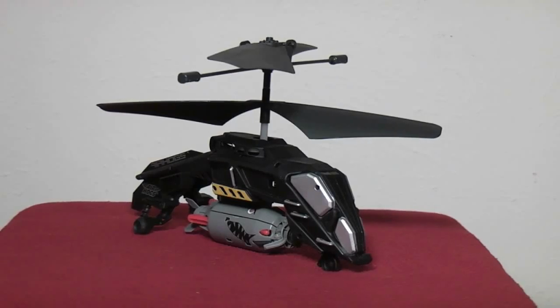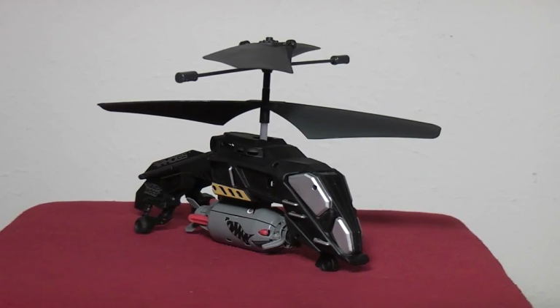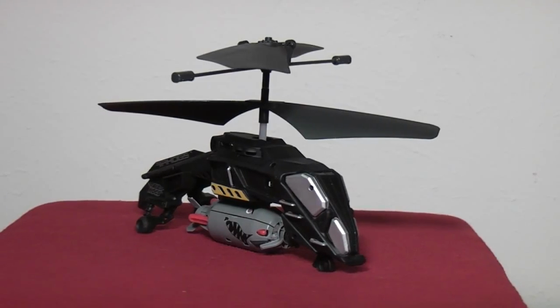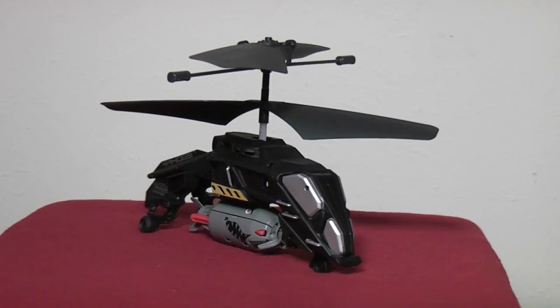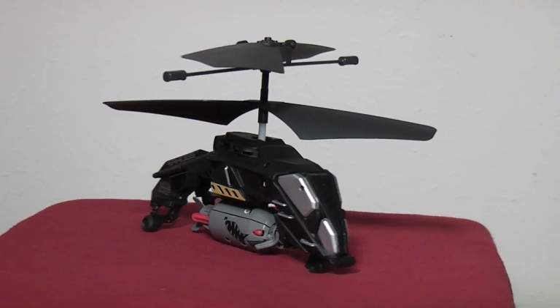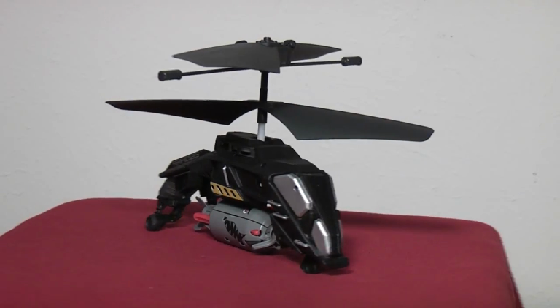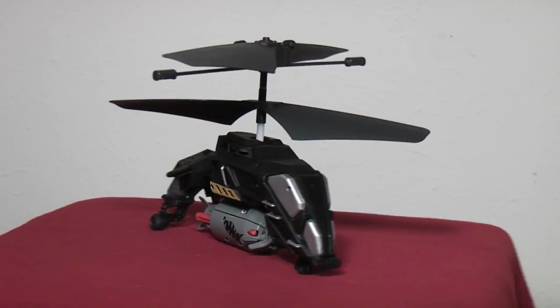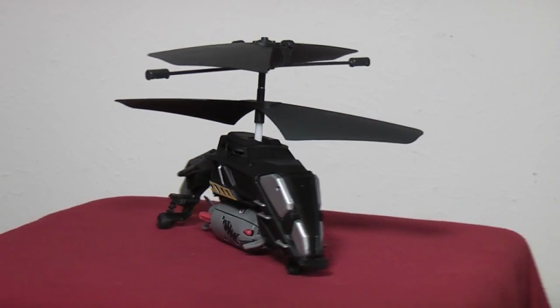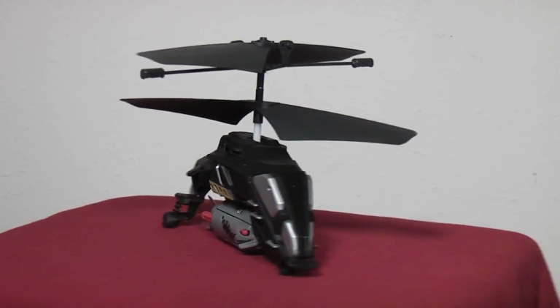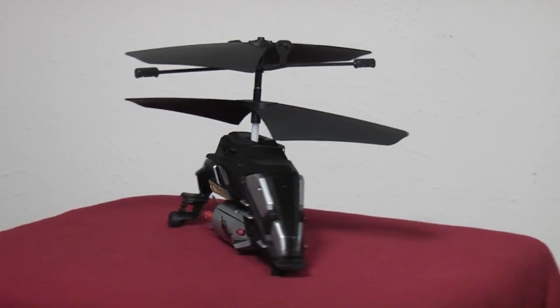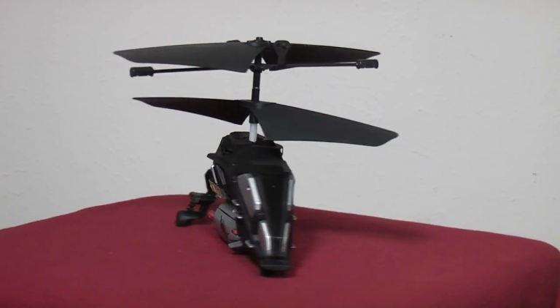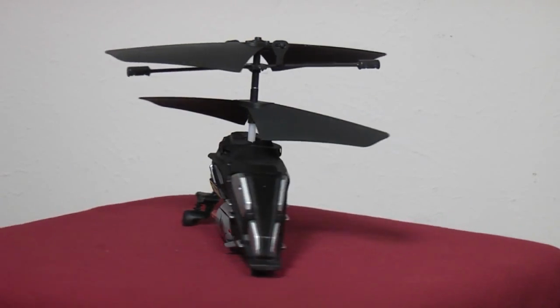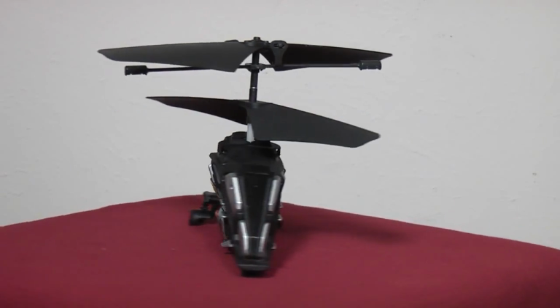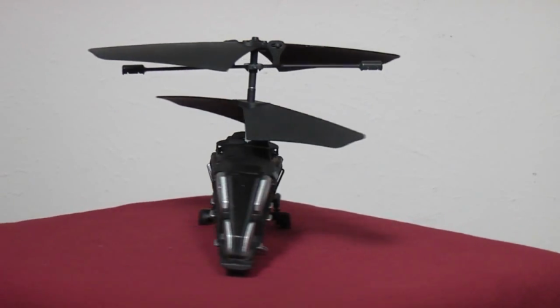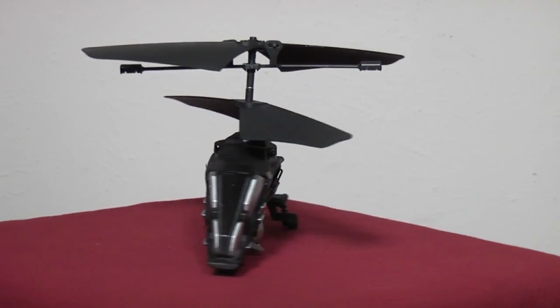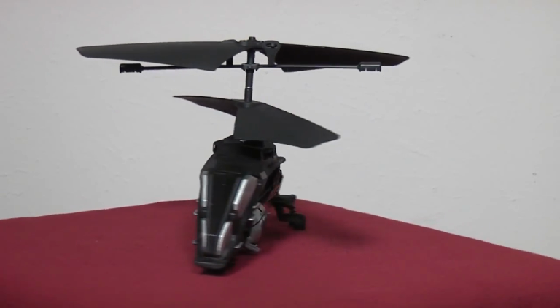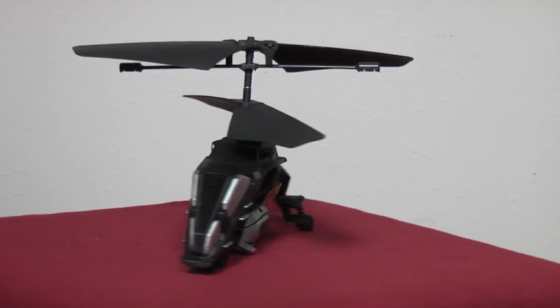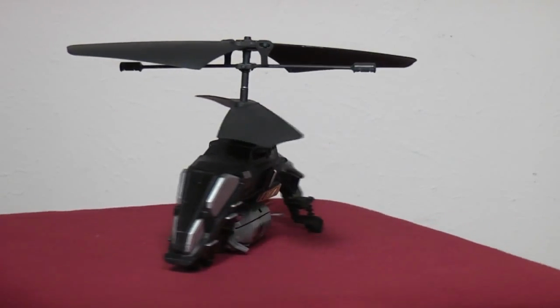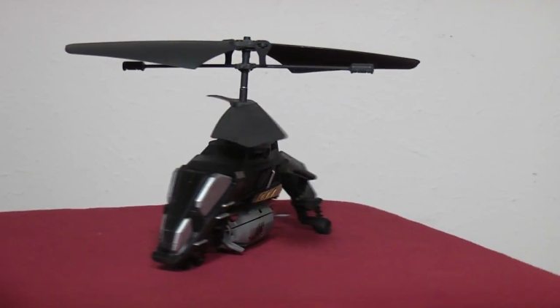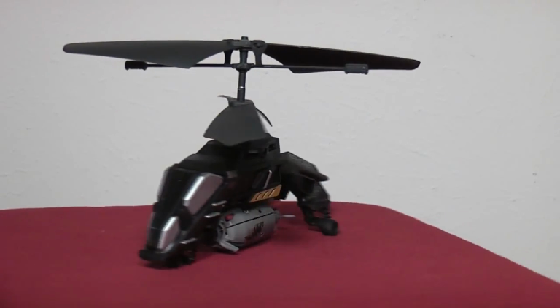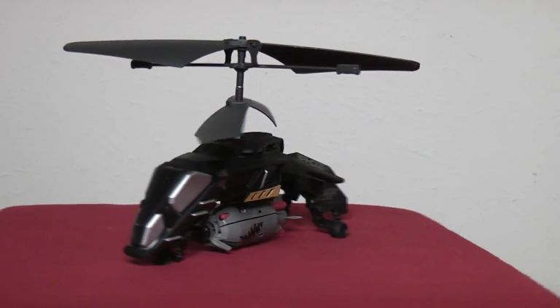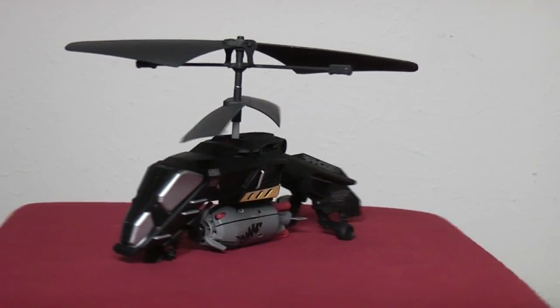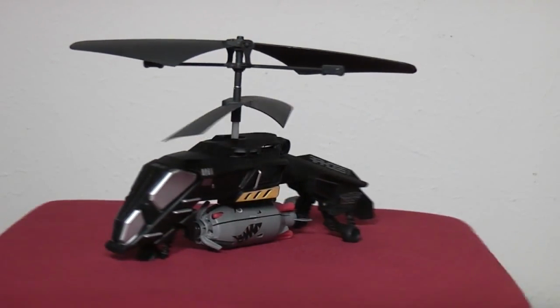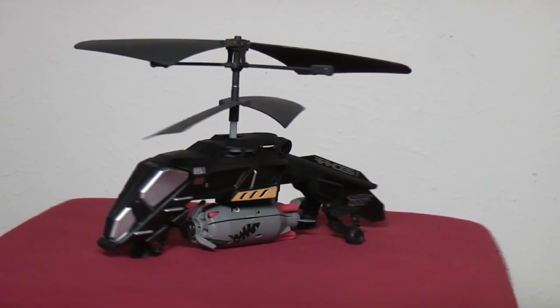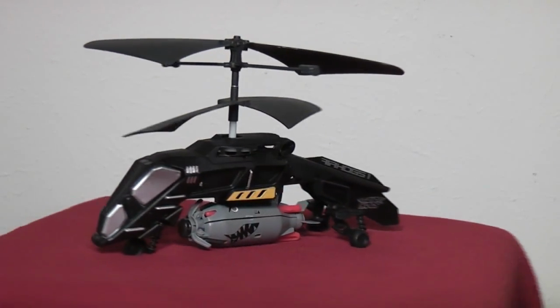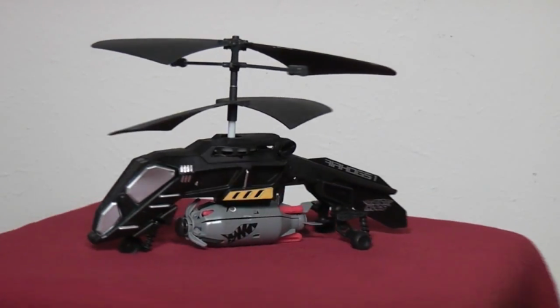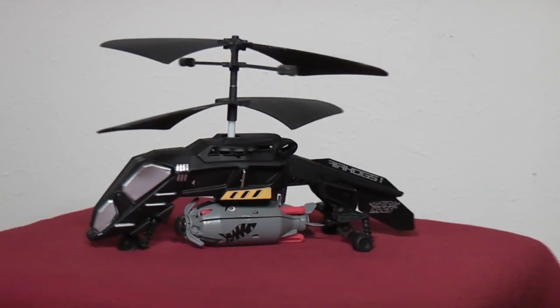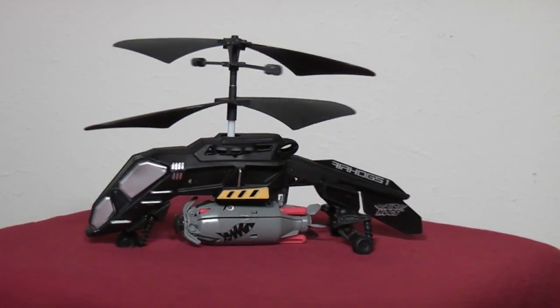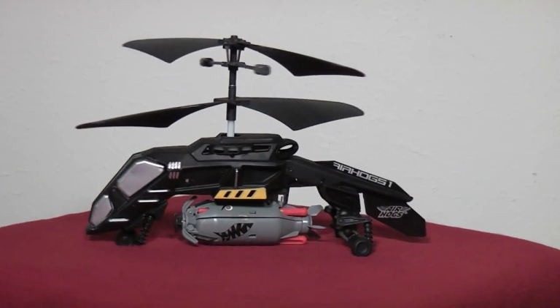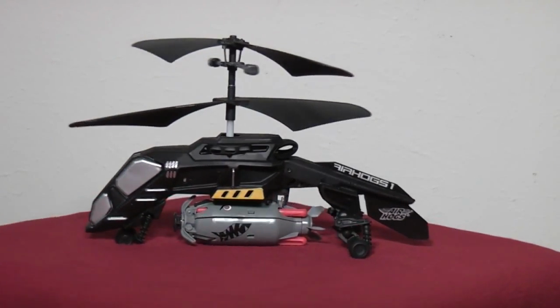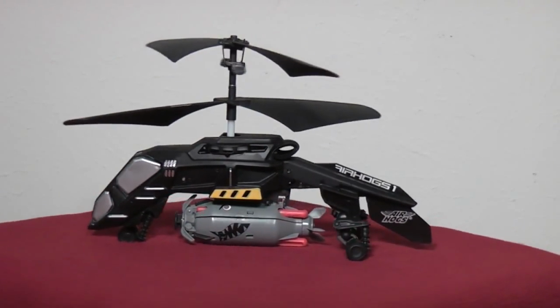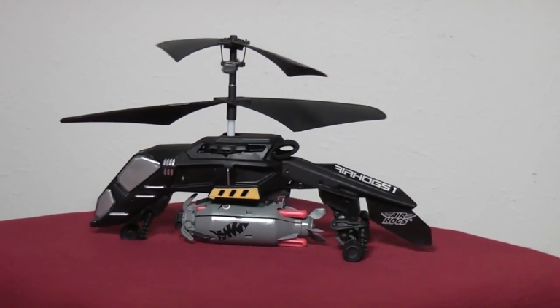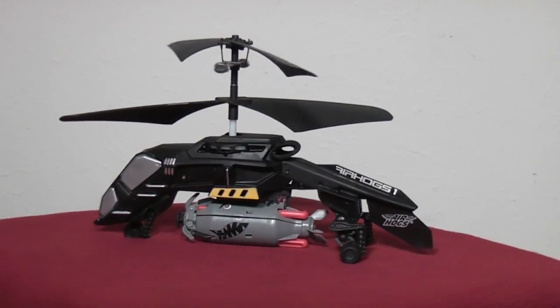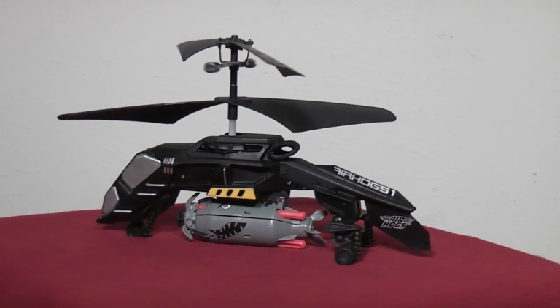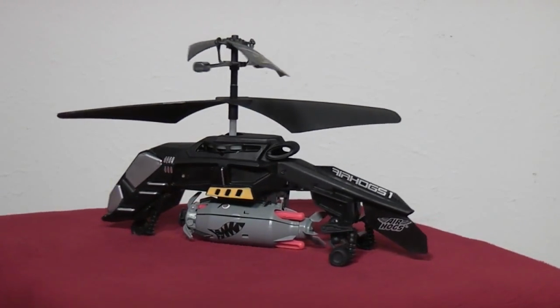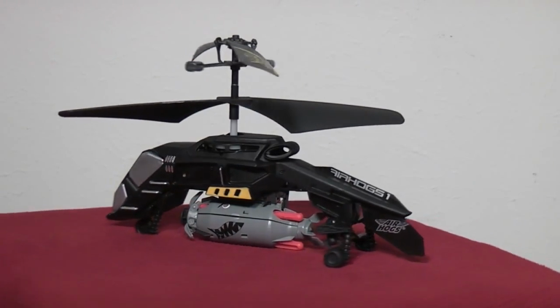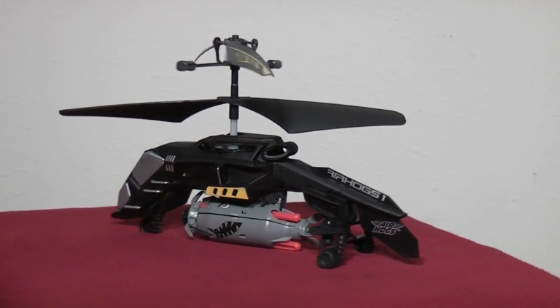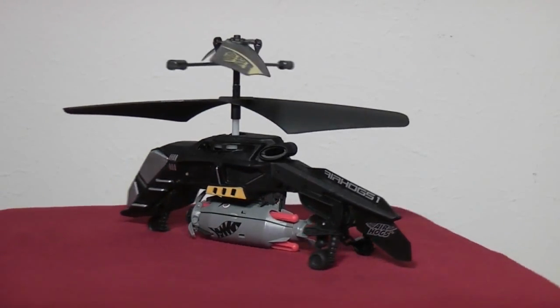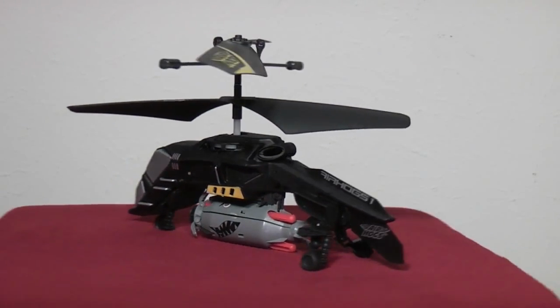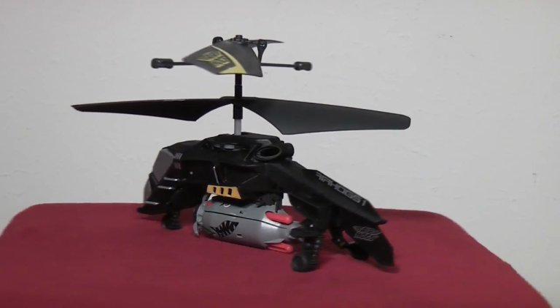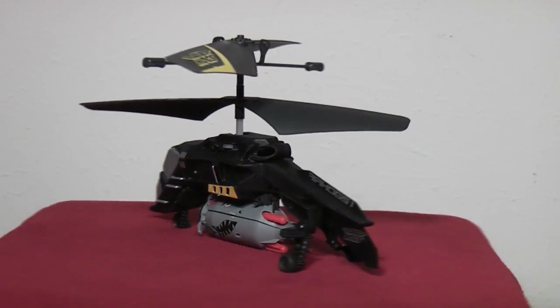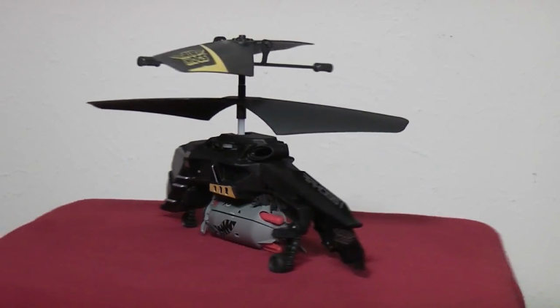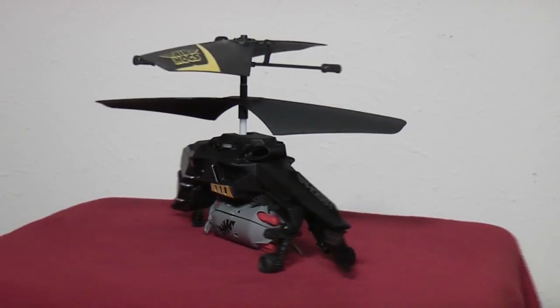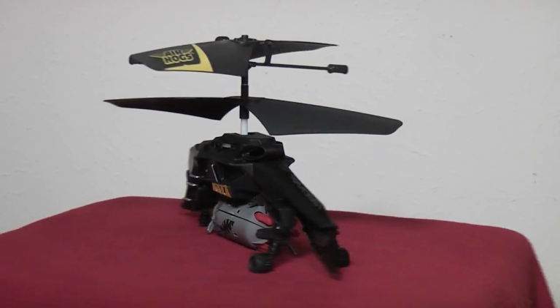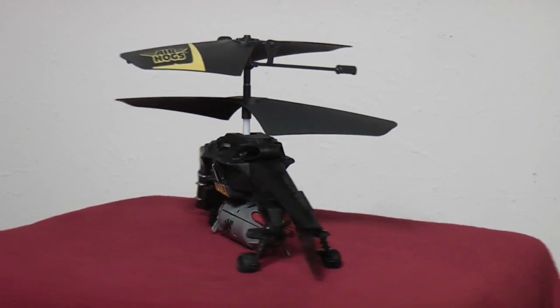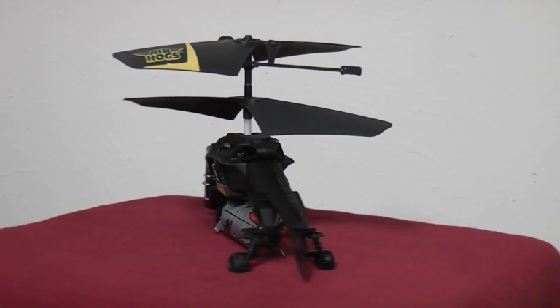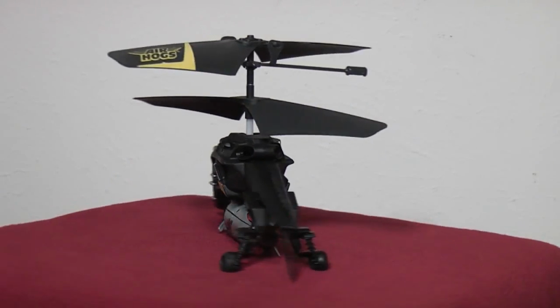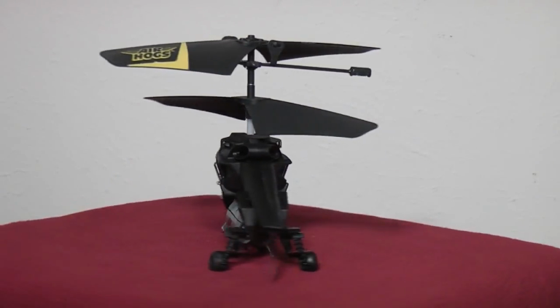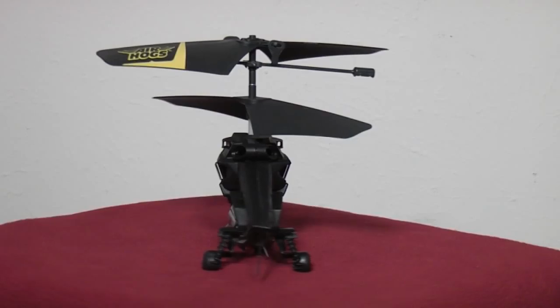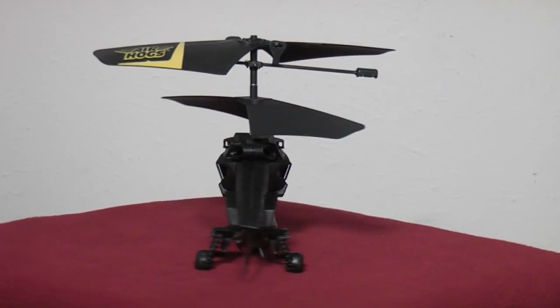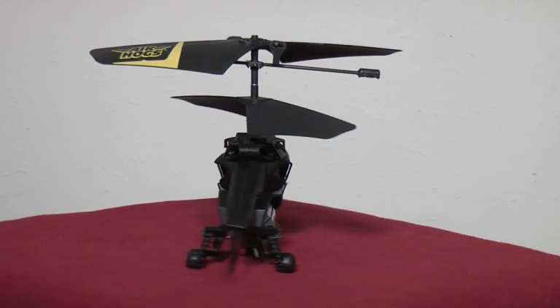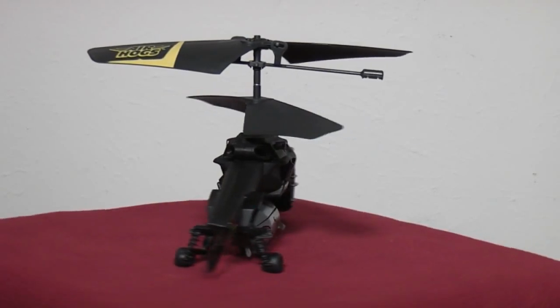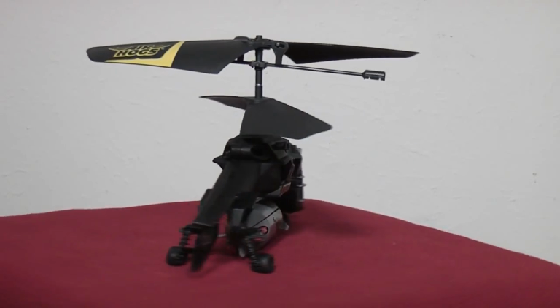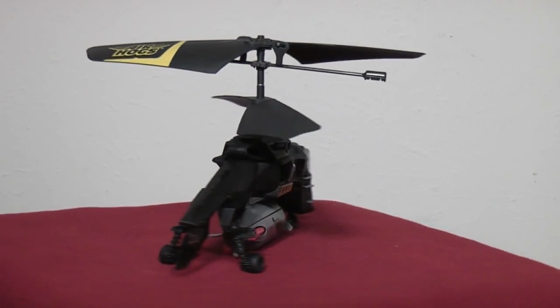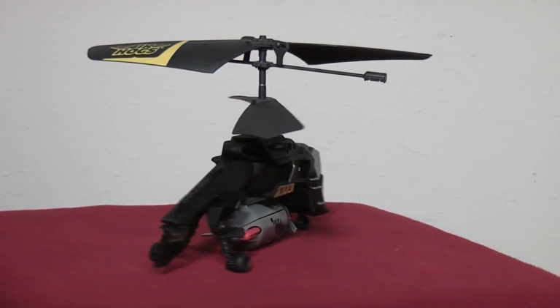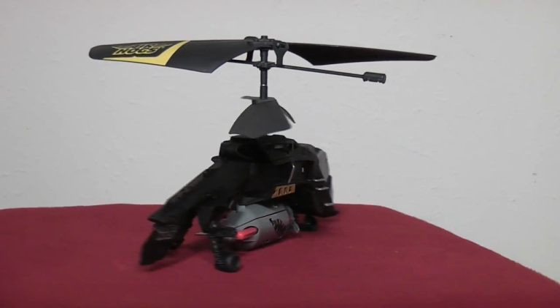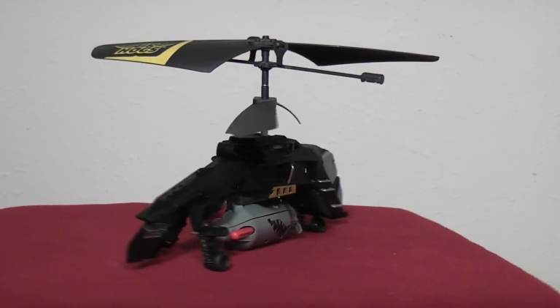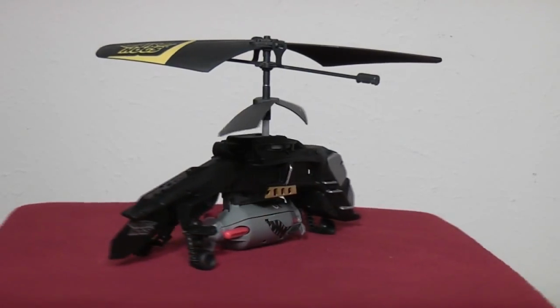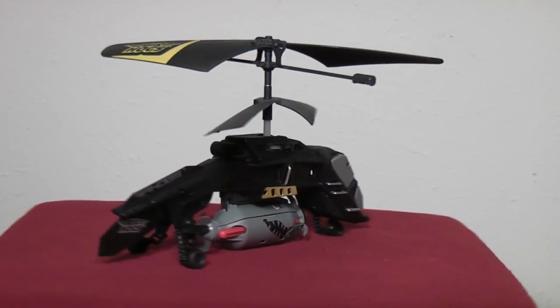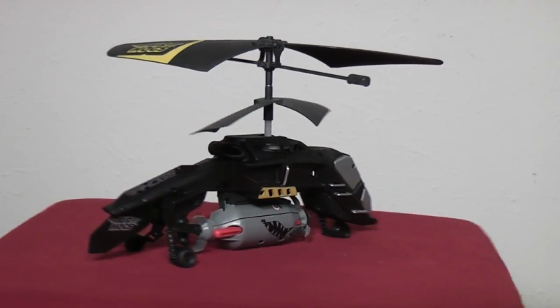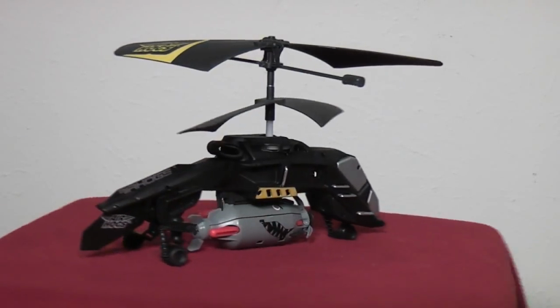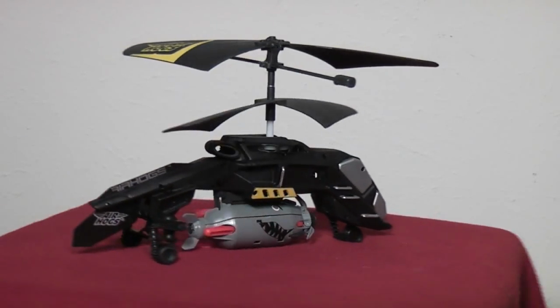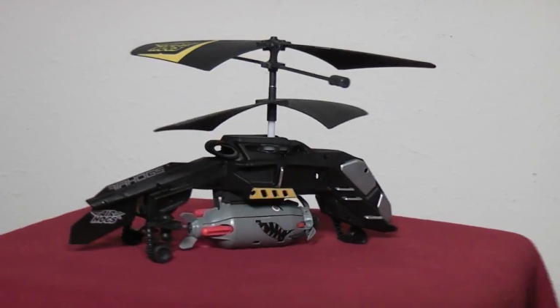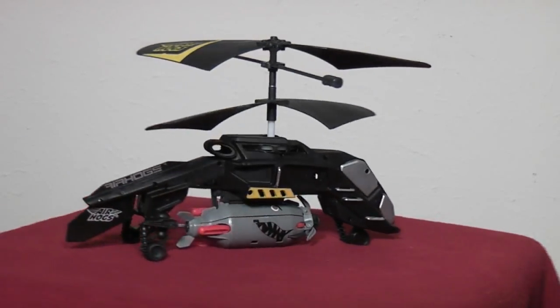The Megabomb from Air Hogs dropped on store shelves recently. They were nice enough to send us a sample, so let's take a look.